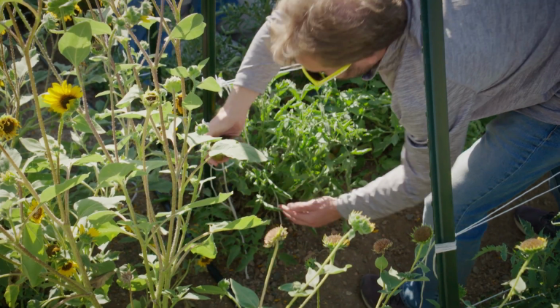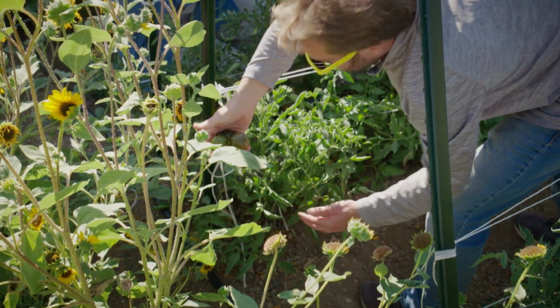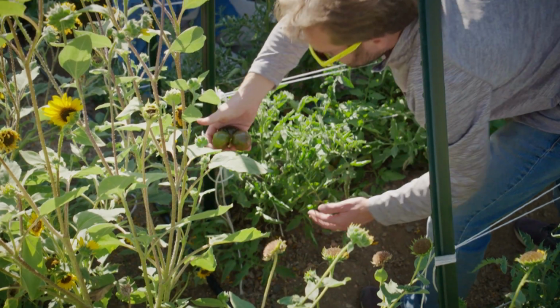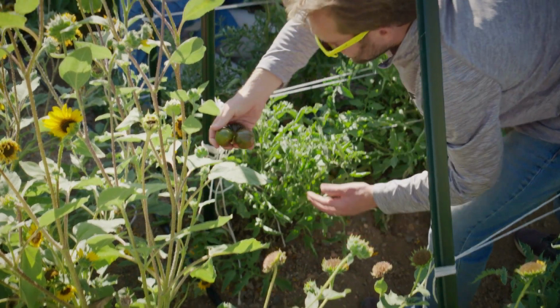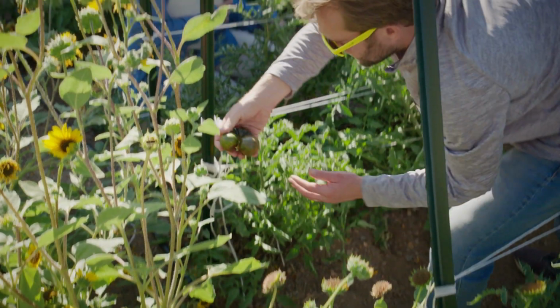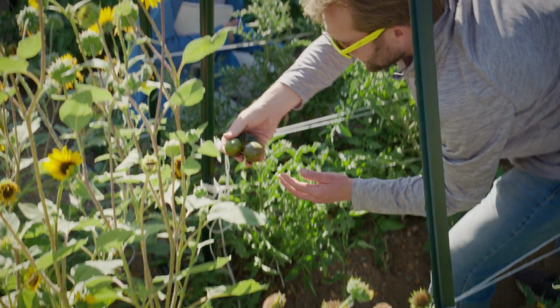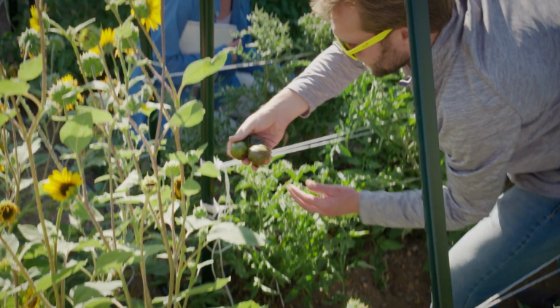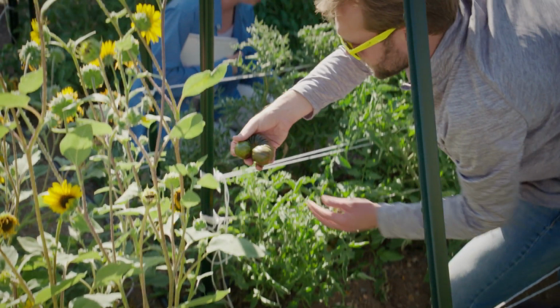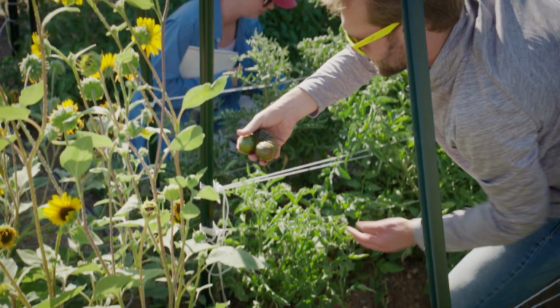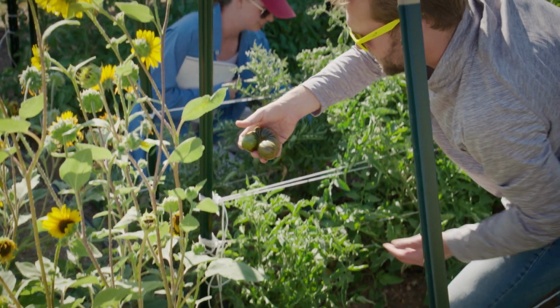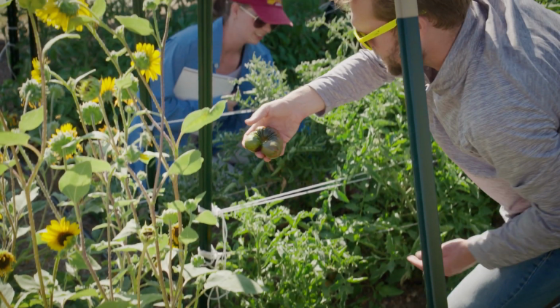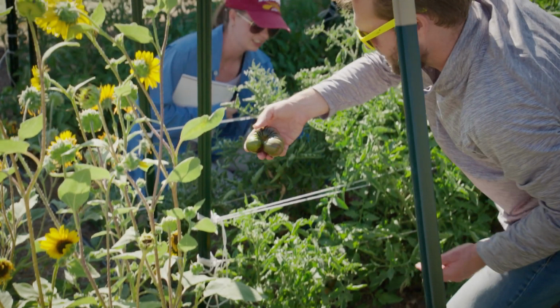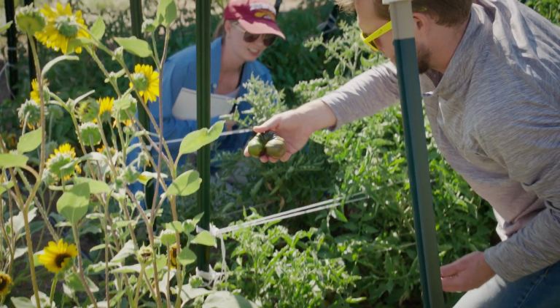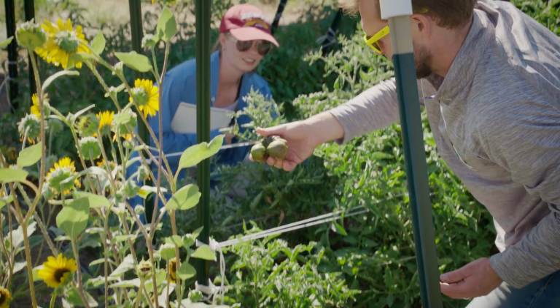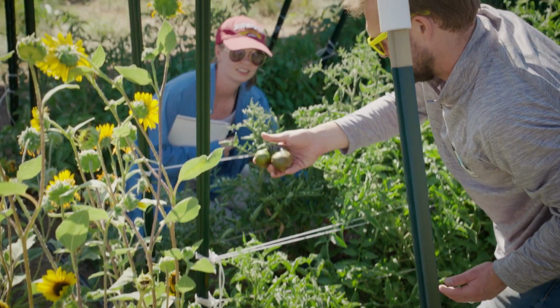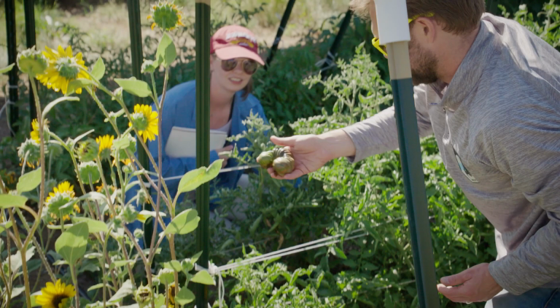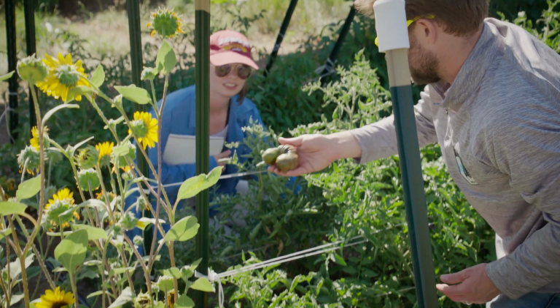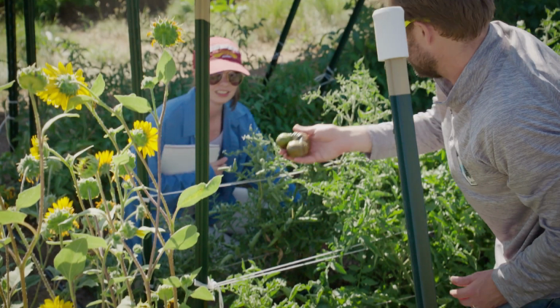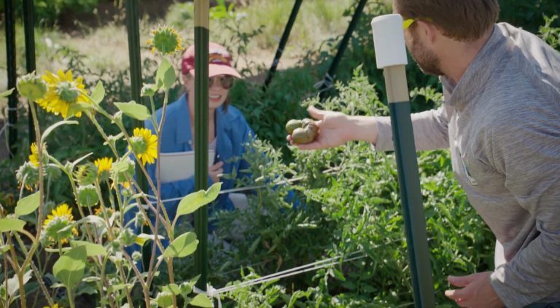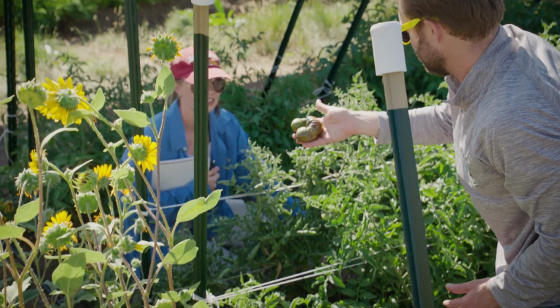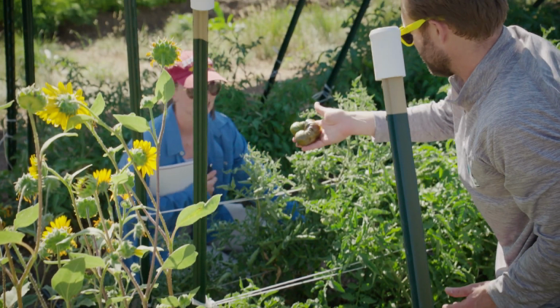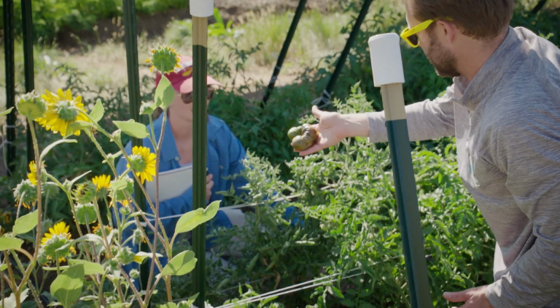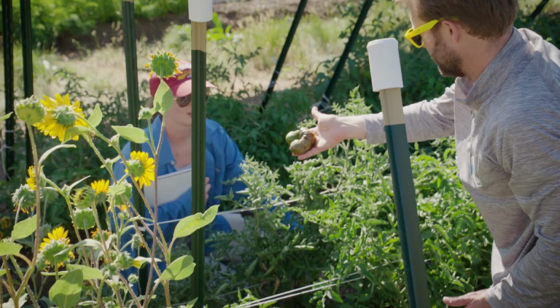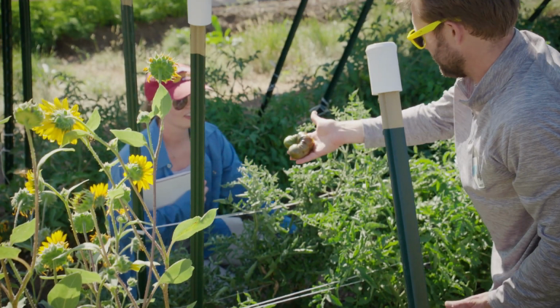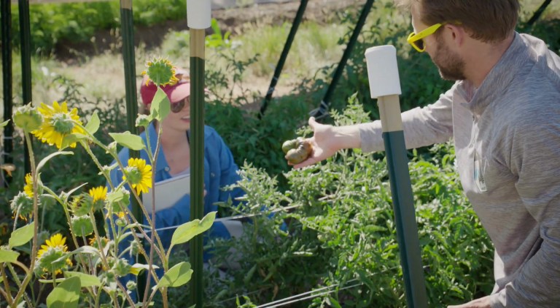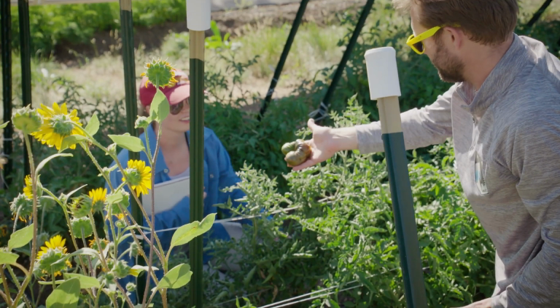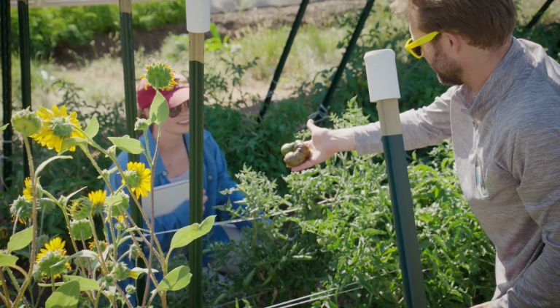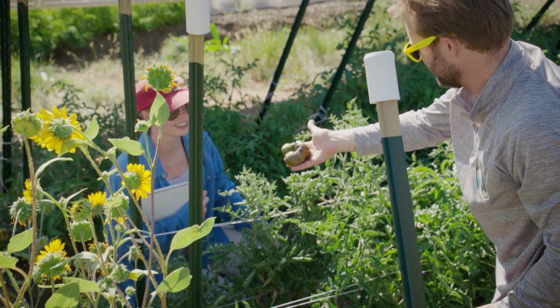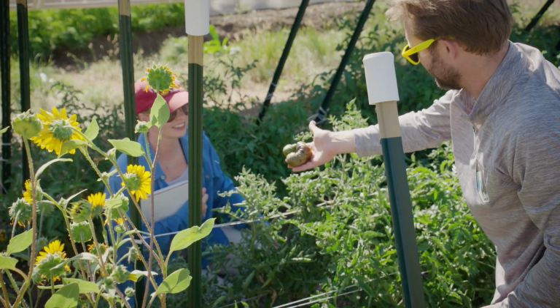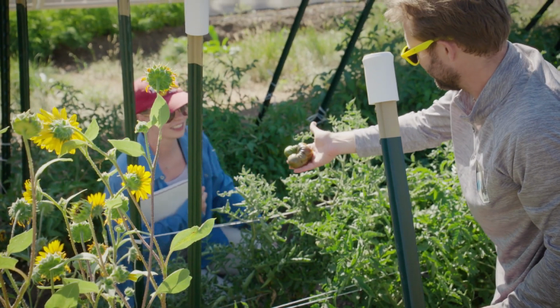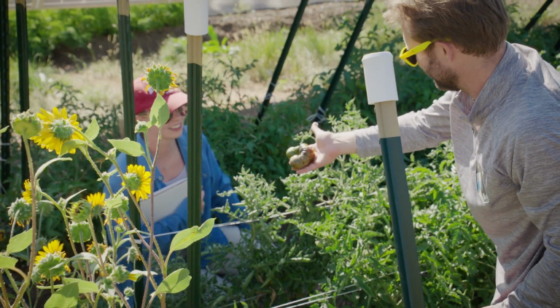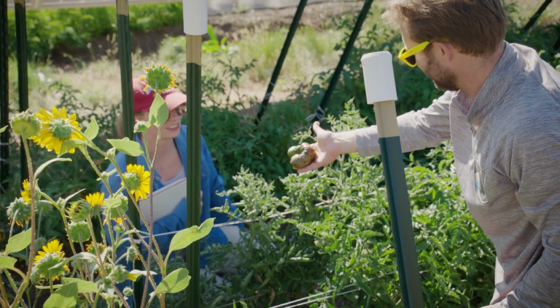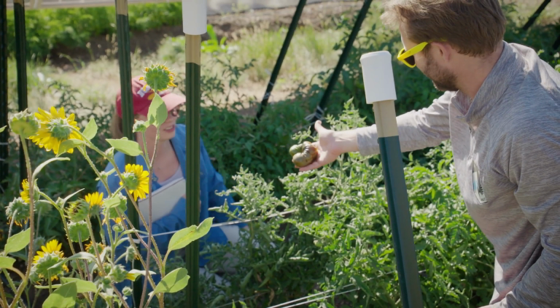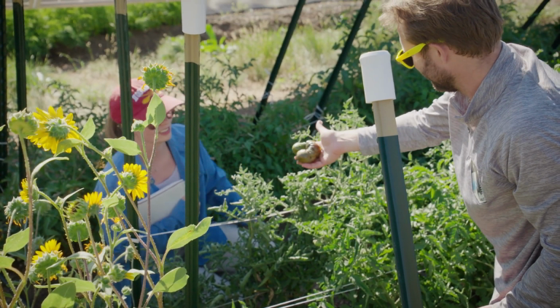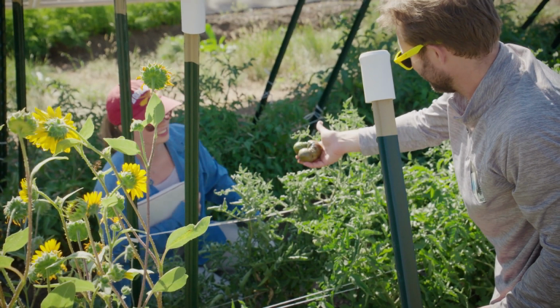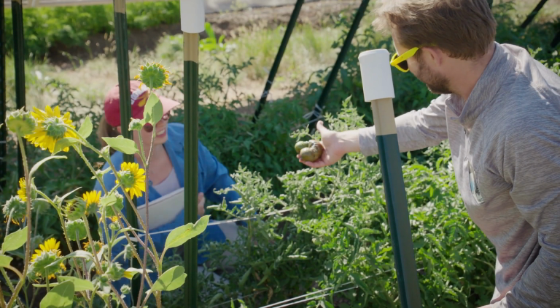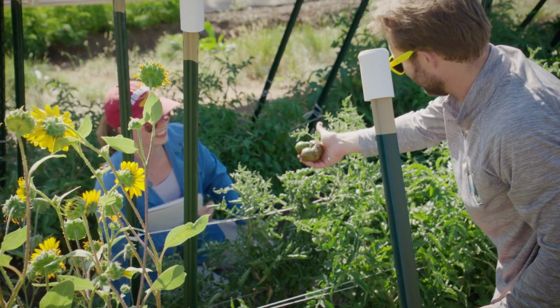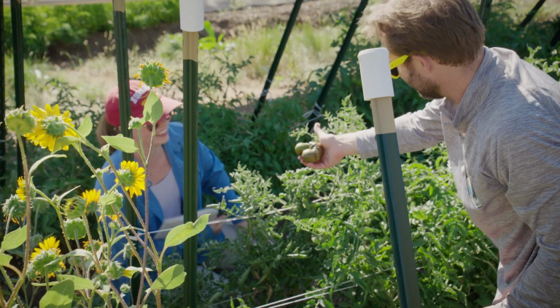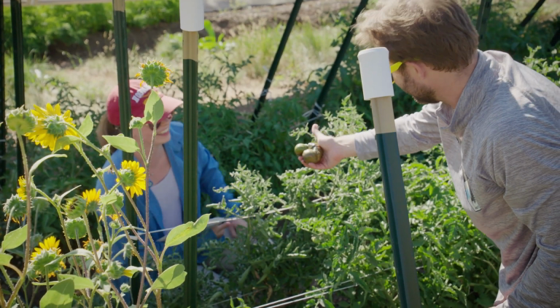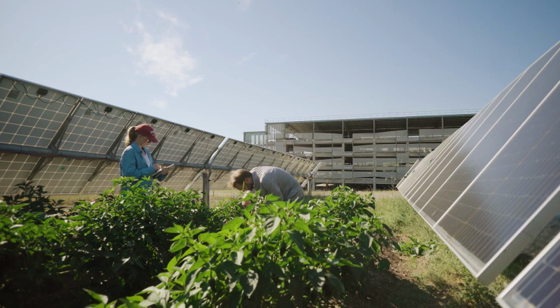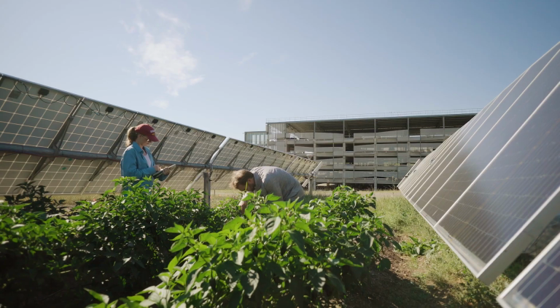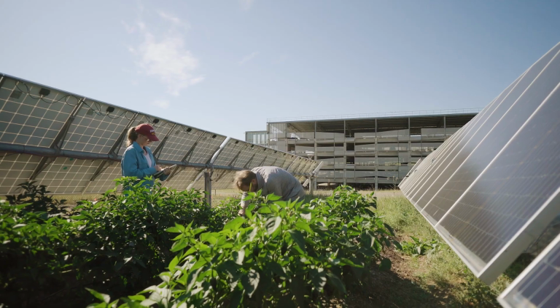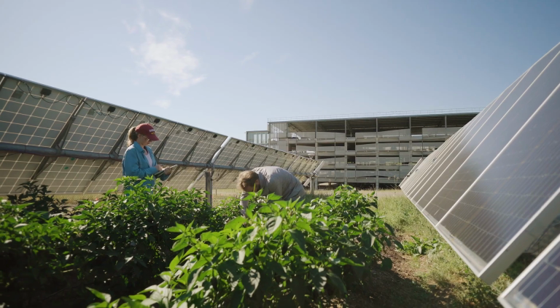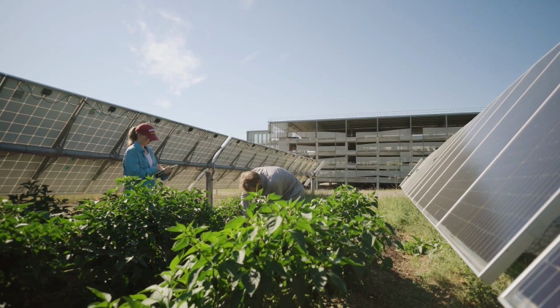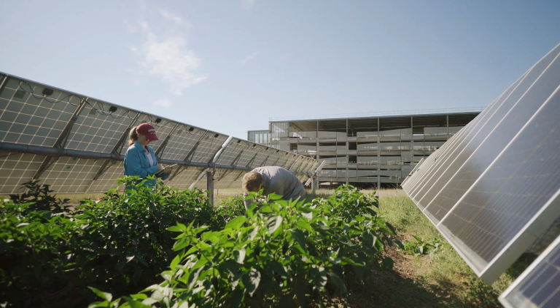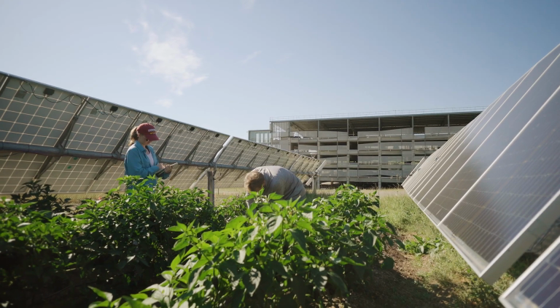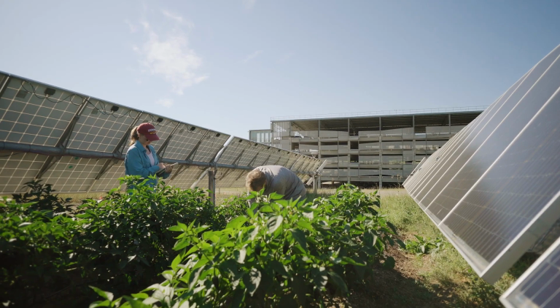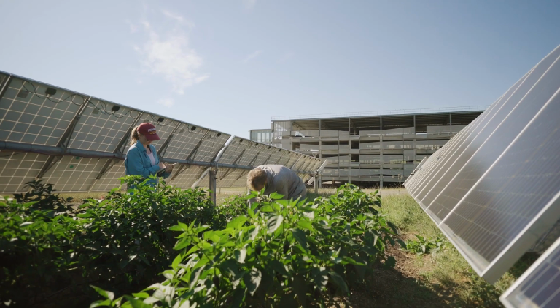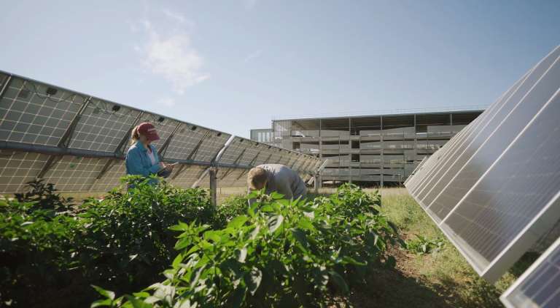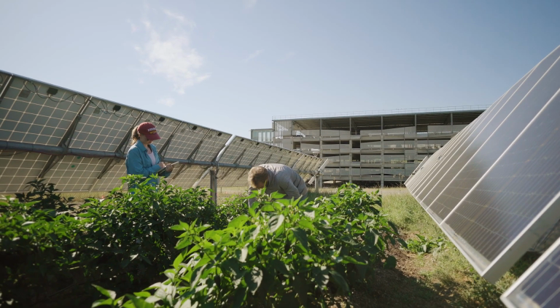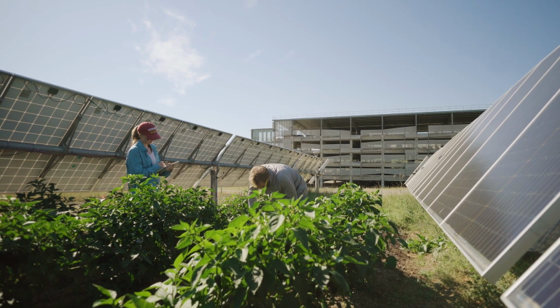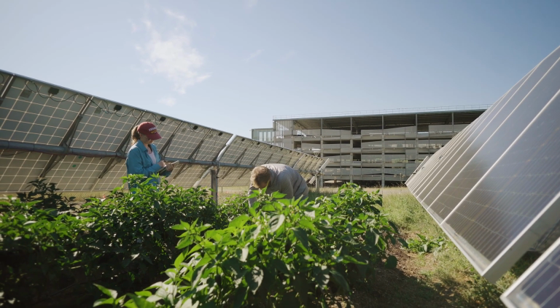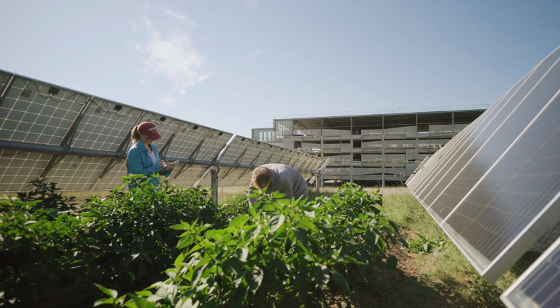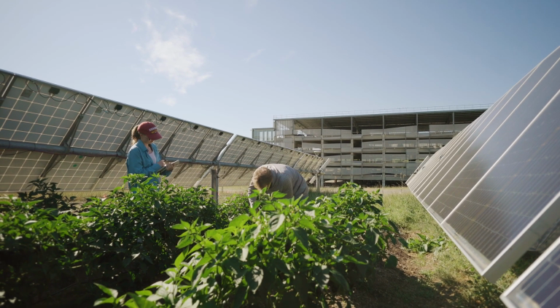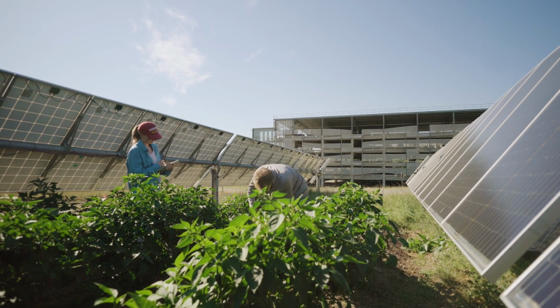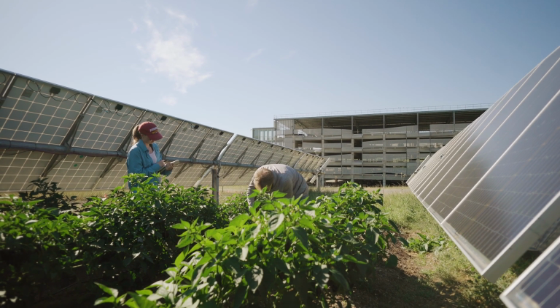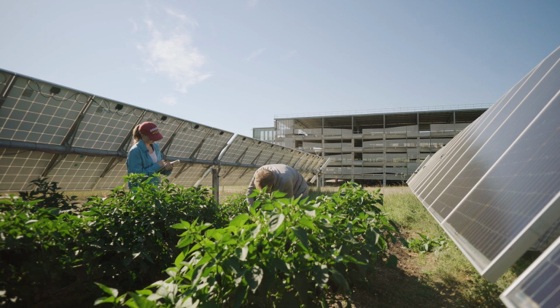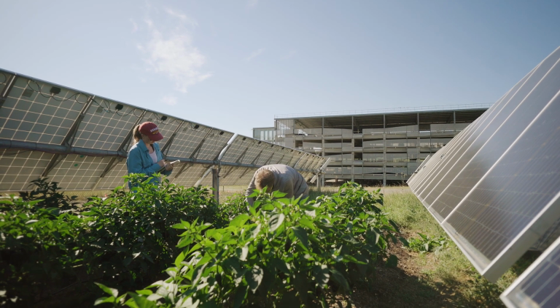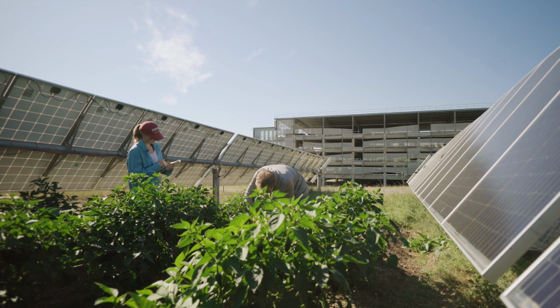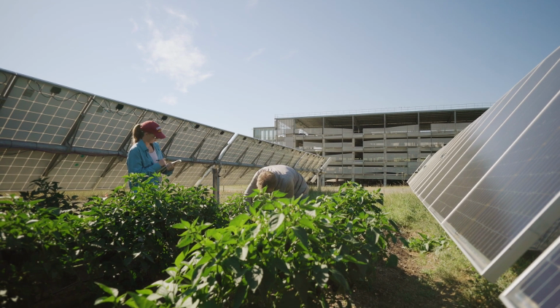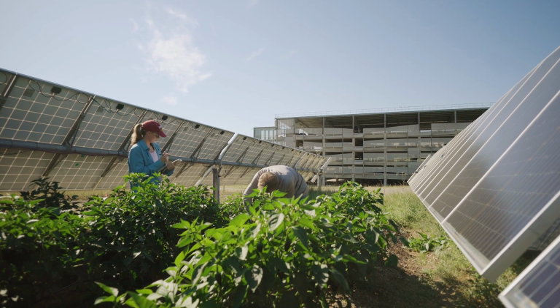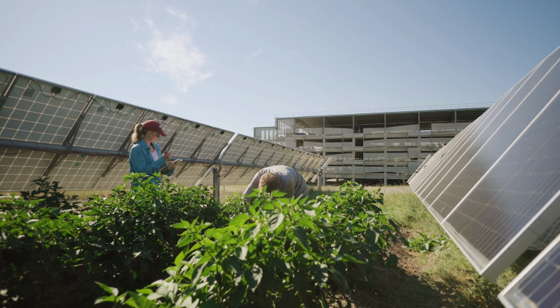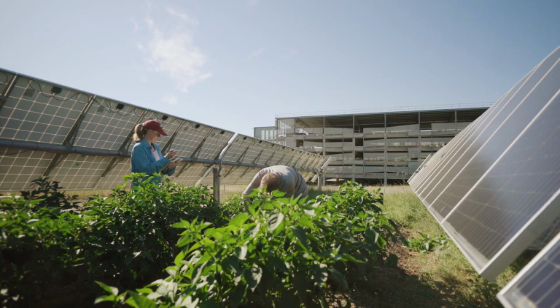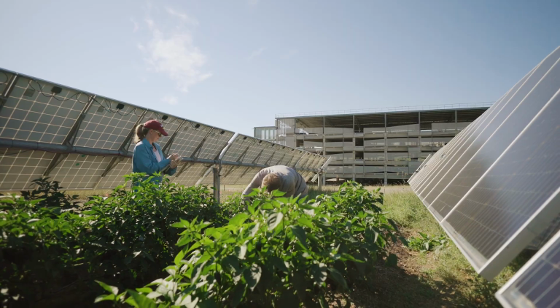Basically what we're trying to determine here is: can you combine agriculture with solar panels, and how effective is that?